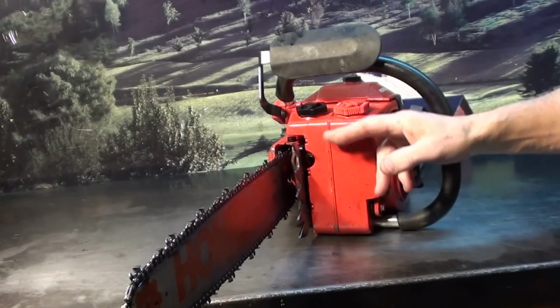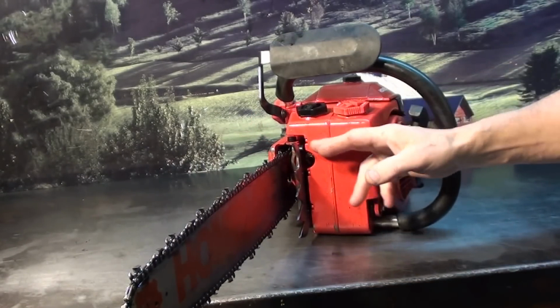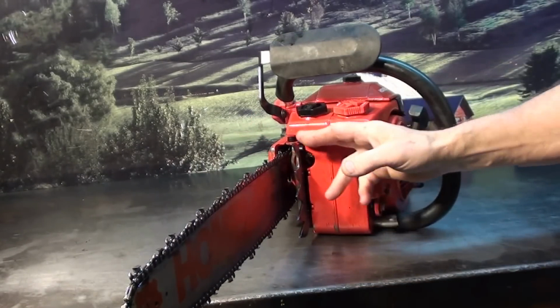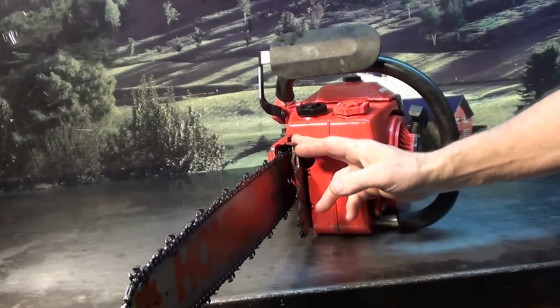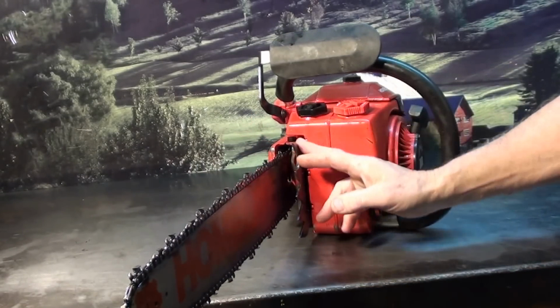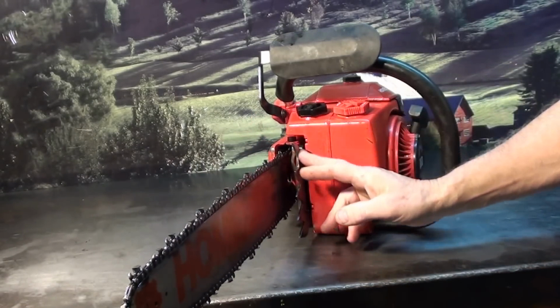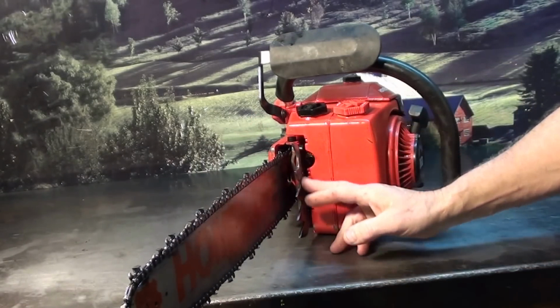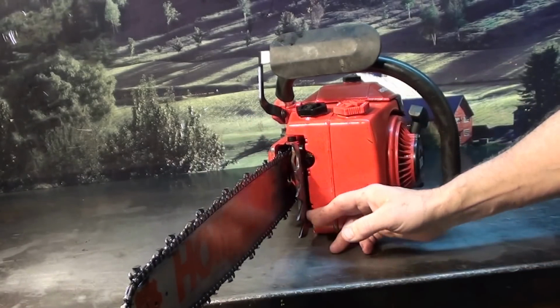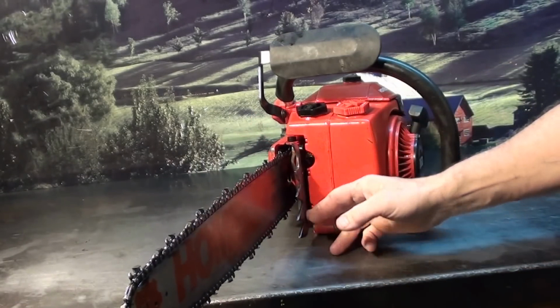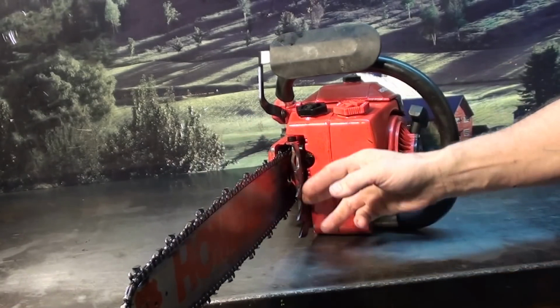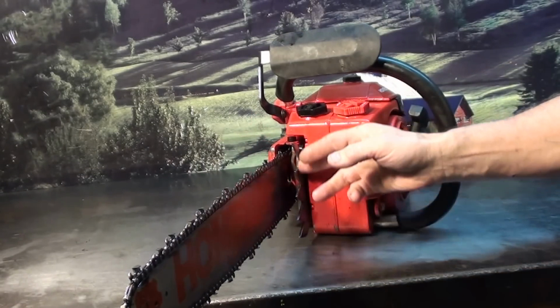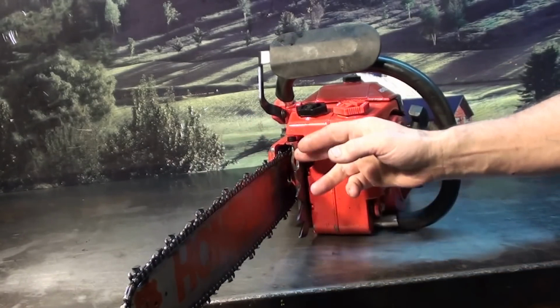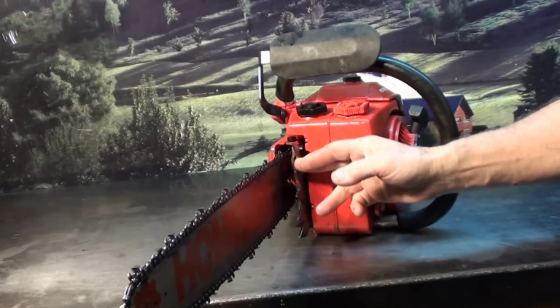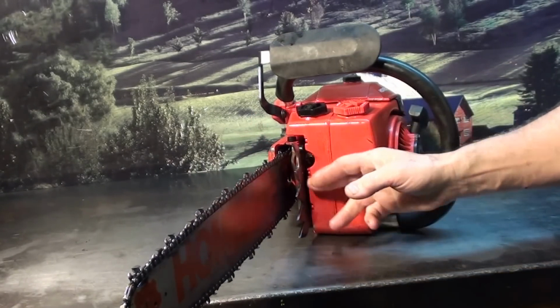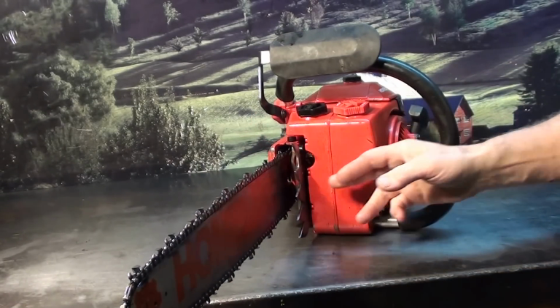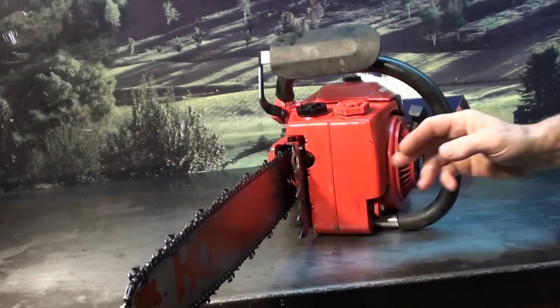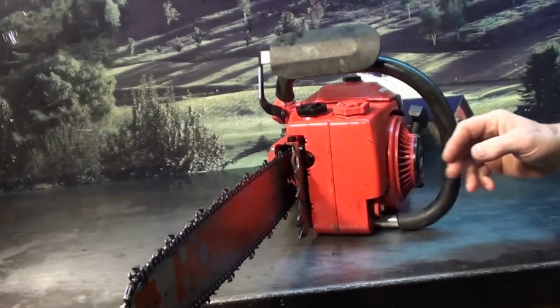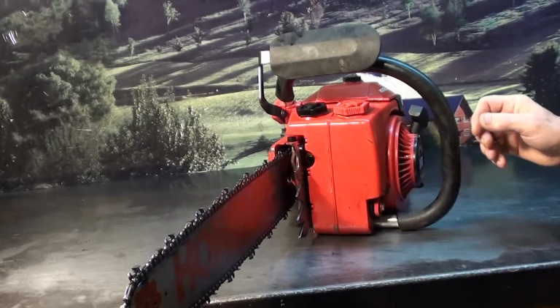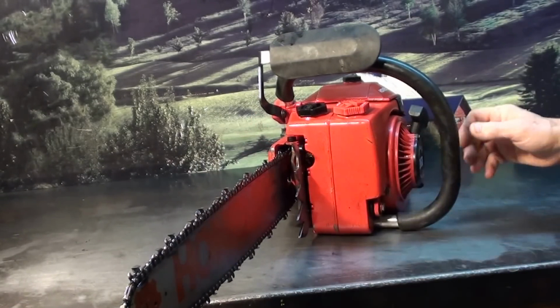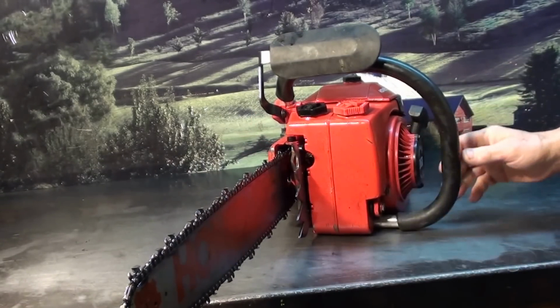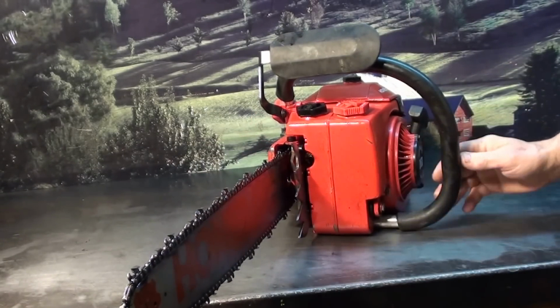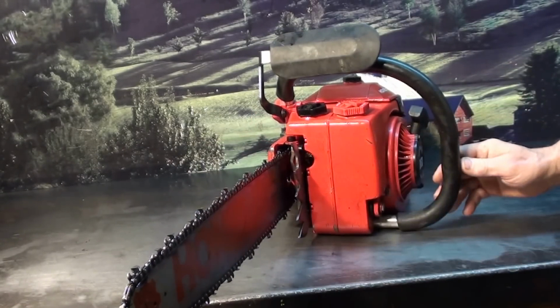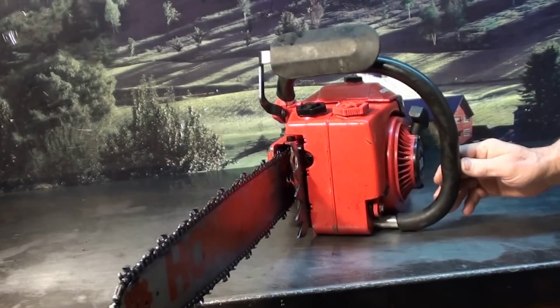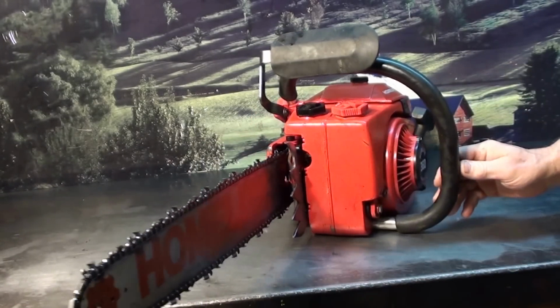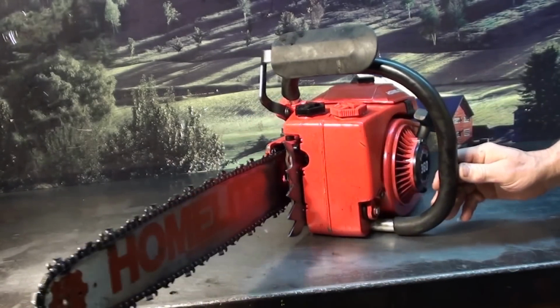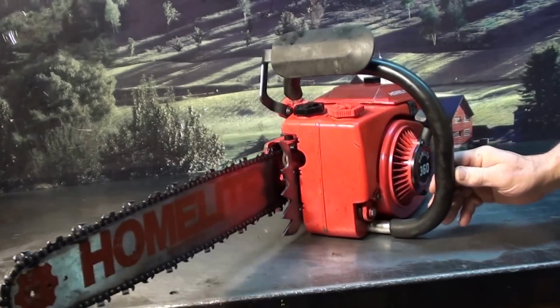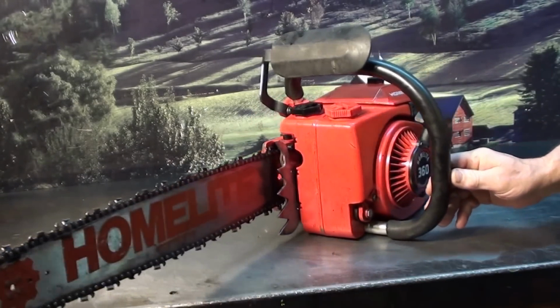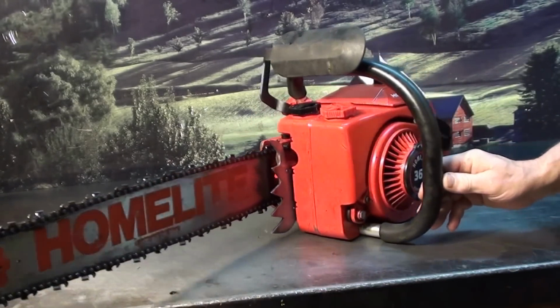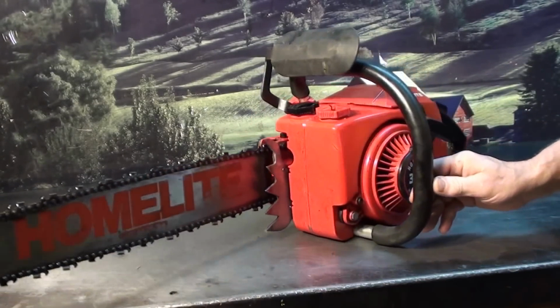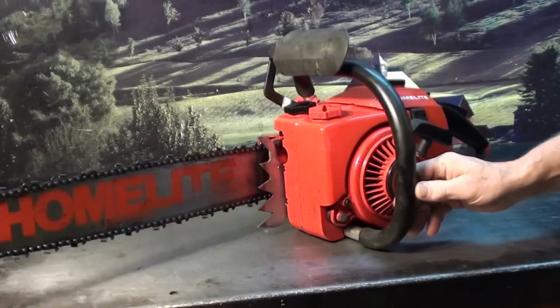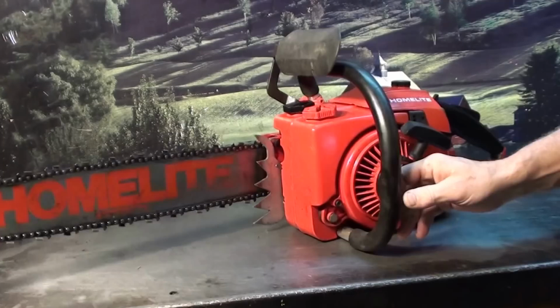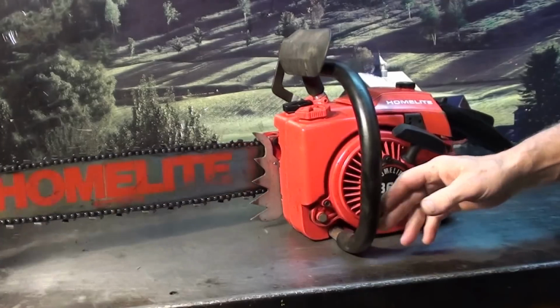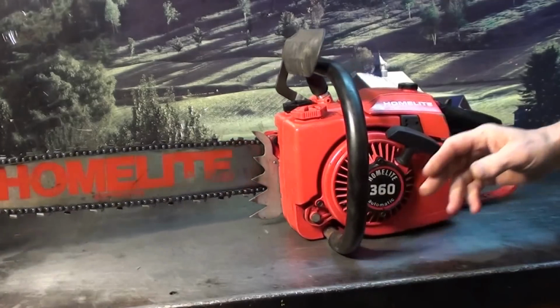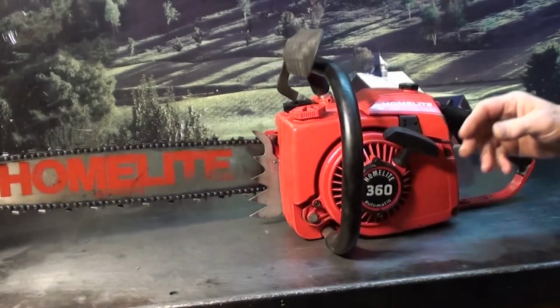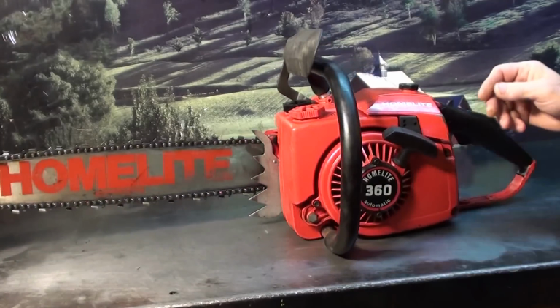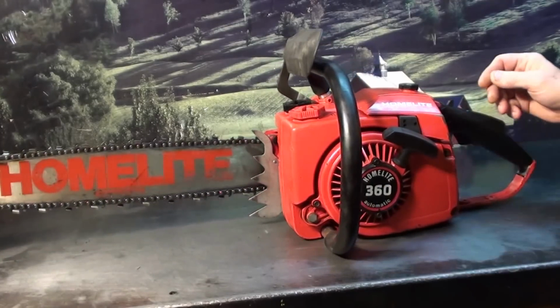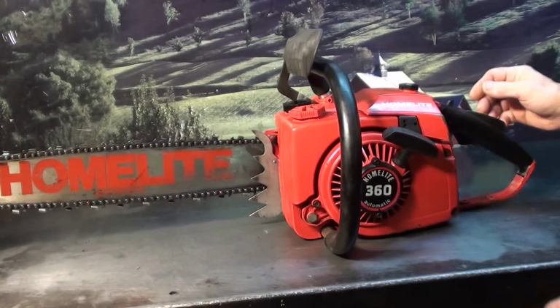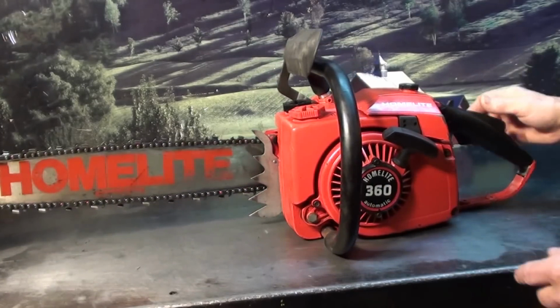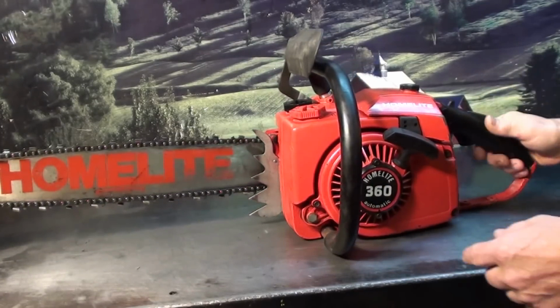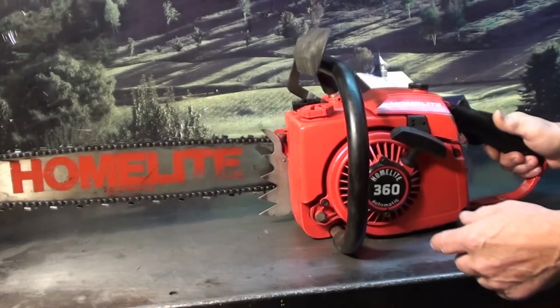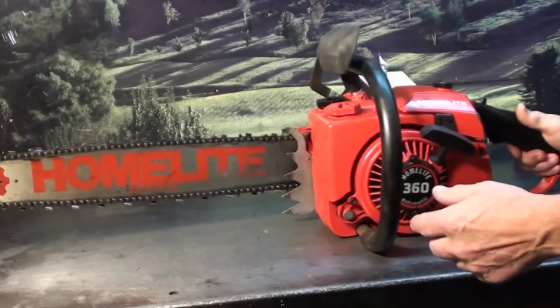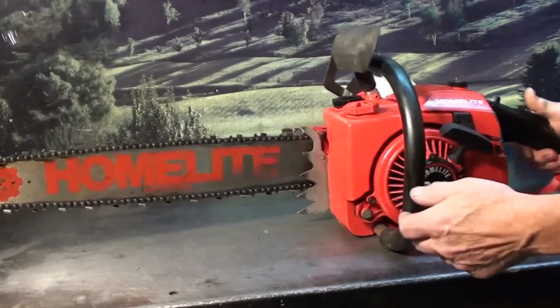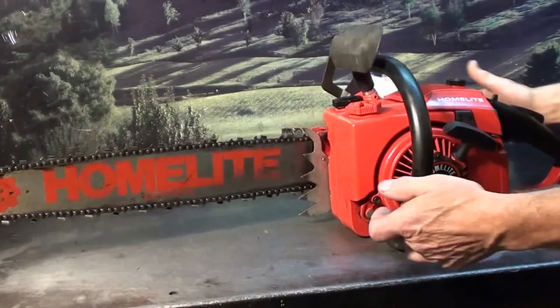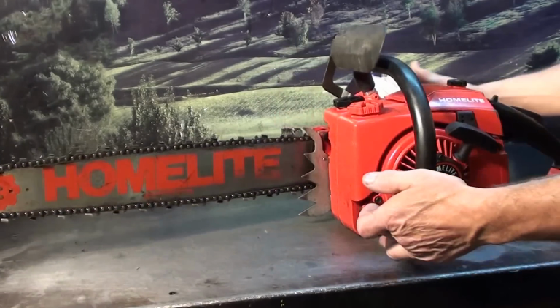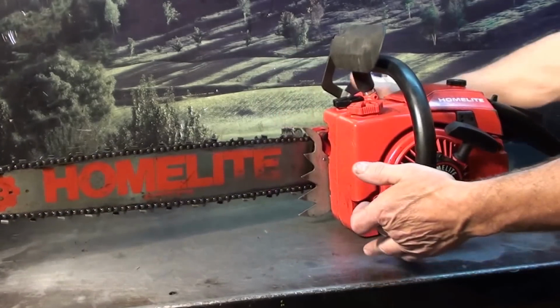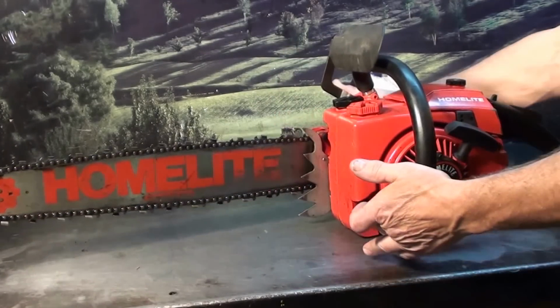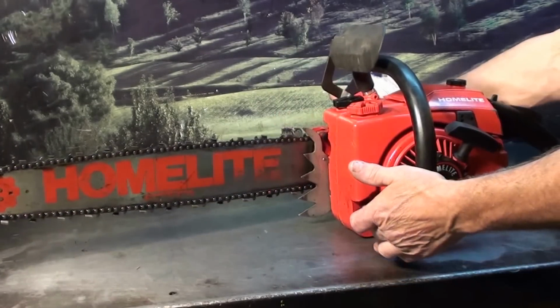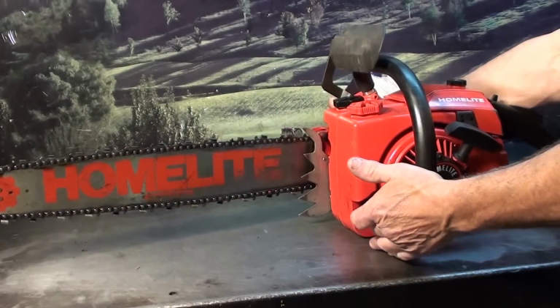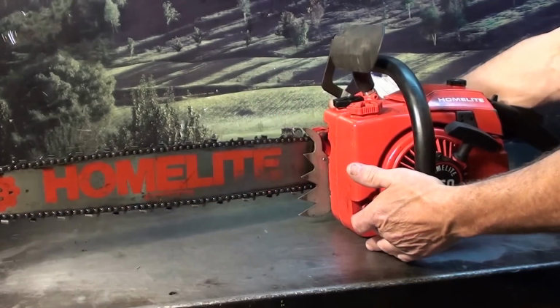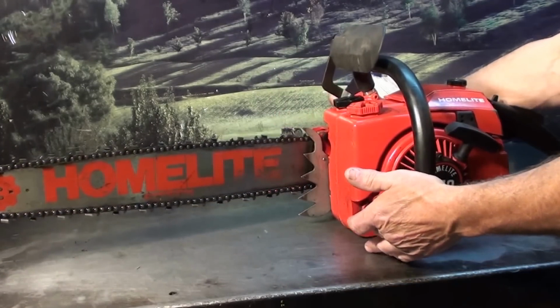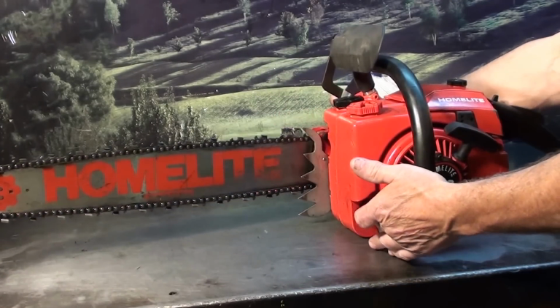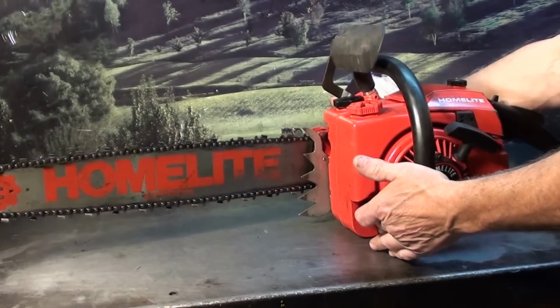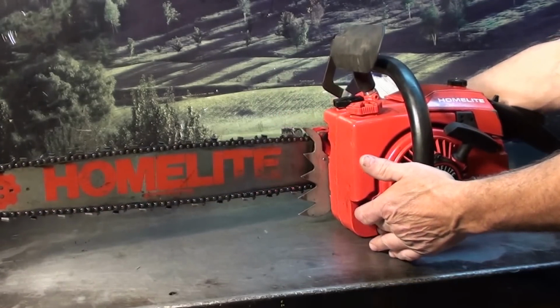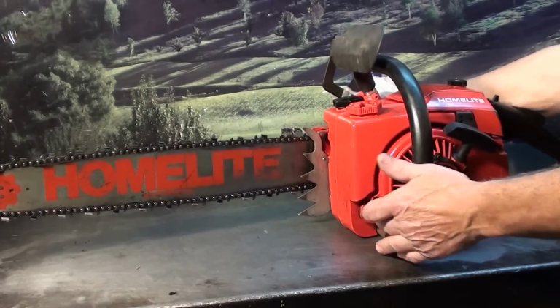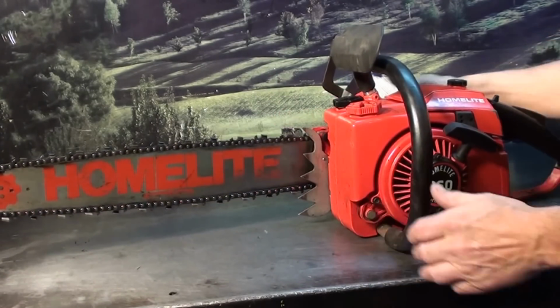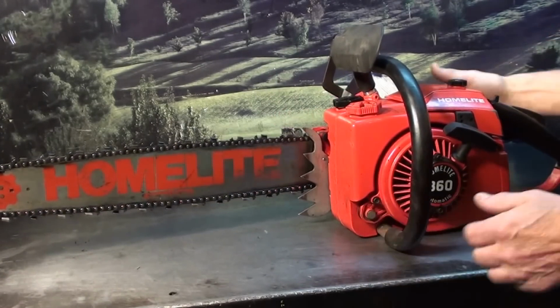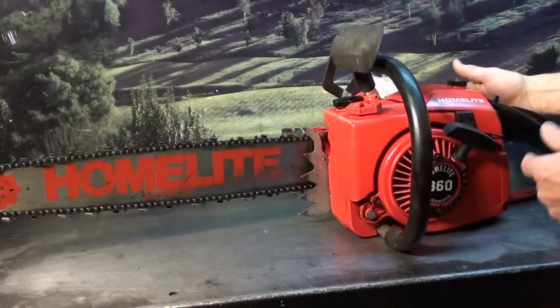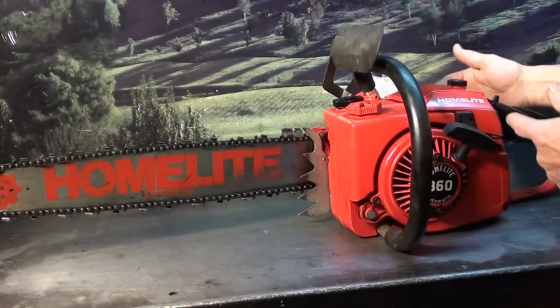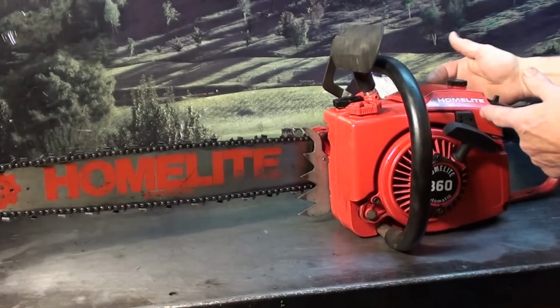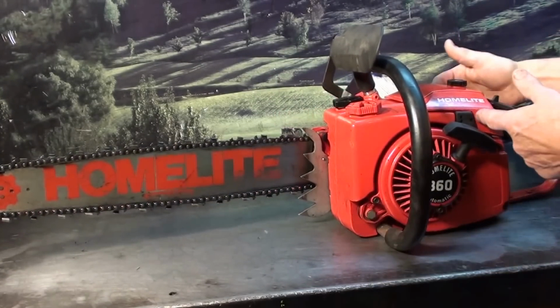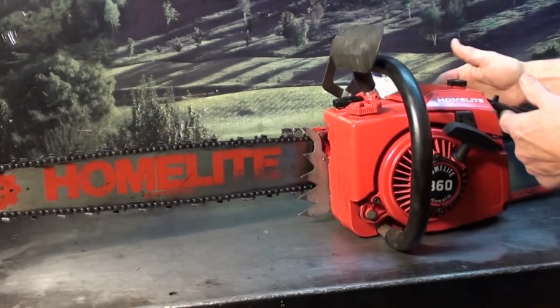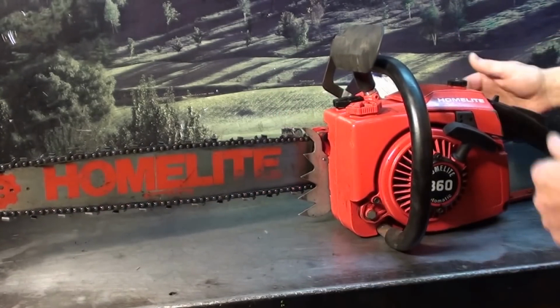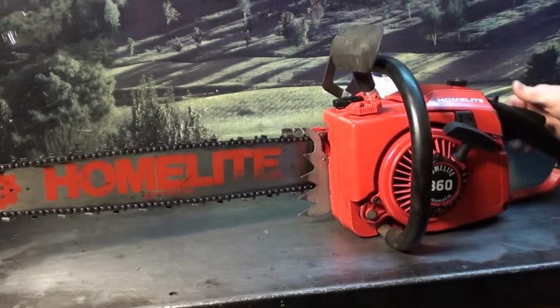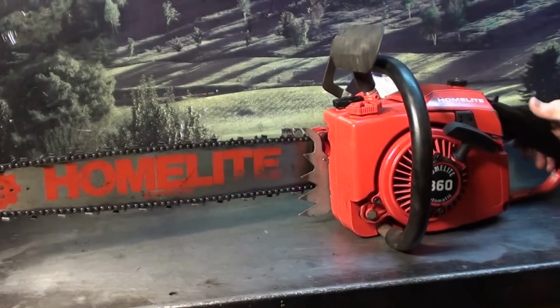Top load fill on your gas and oil reservoir. That's the felling spike. Vibration isolation motor mounts right here and underneath here.